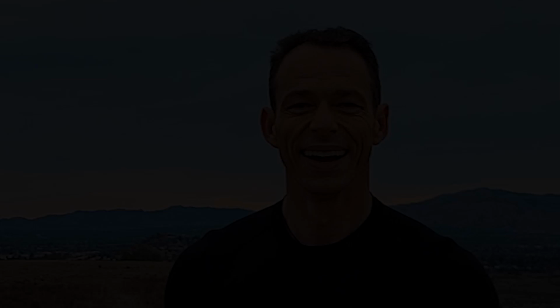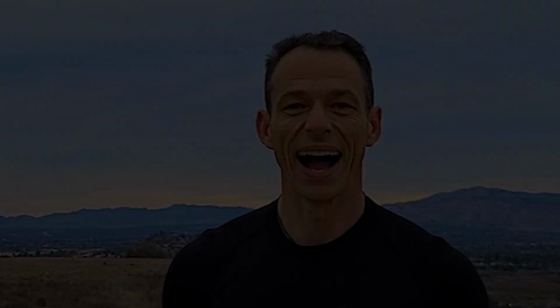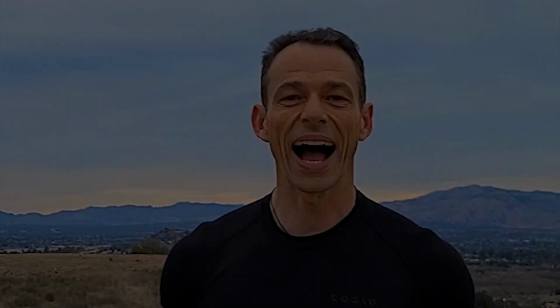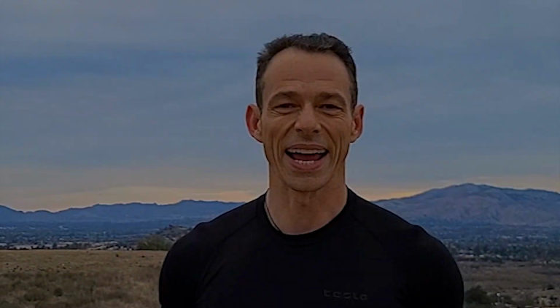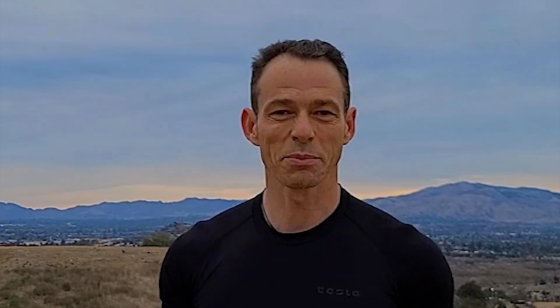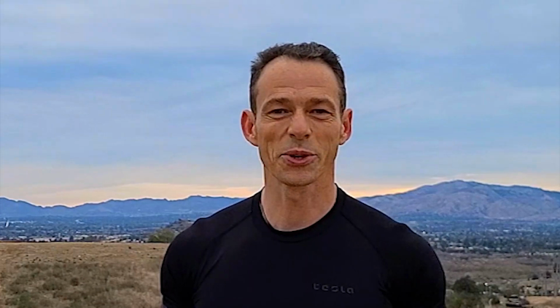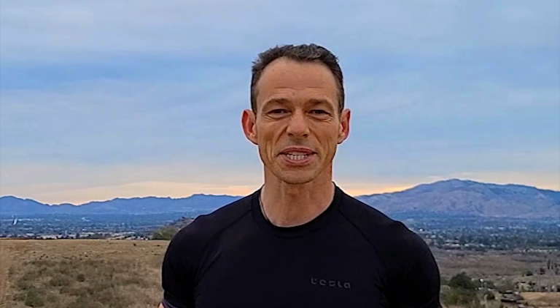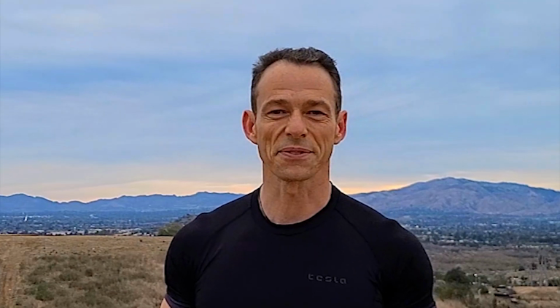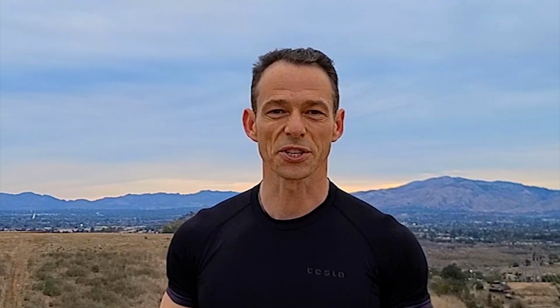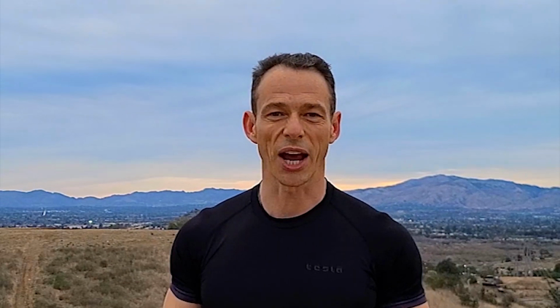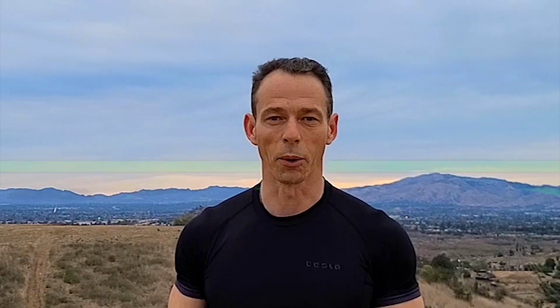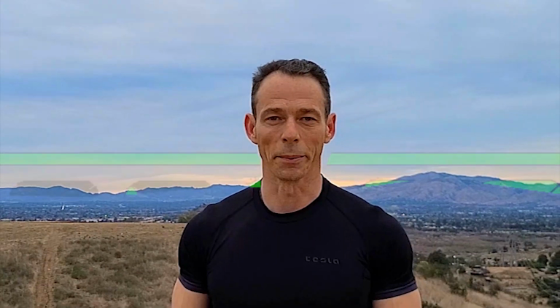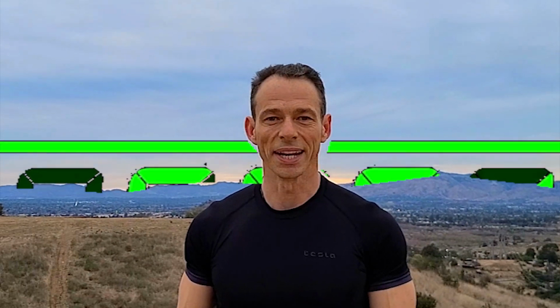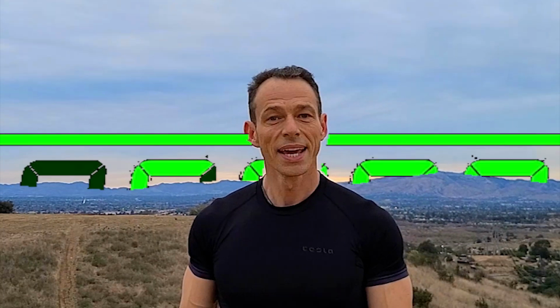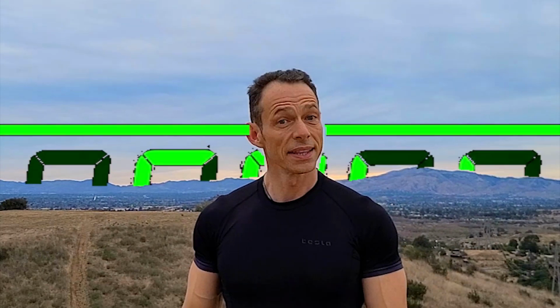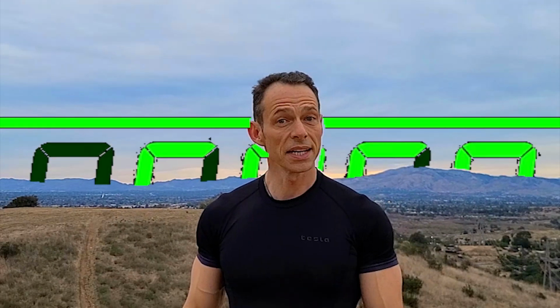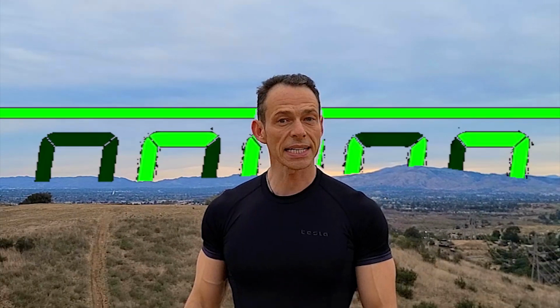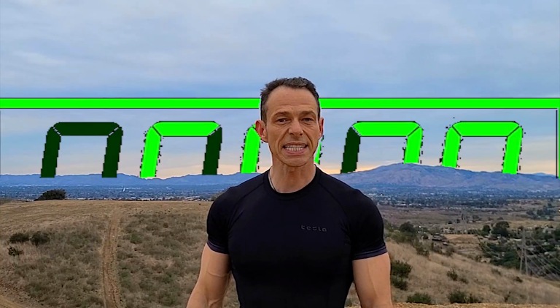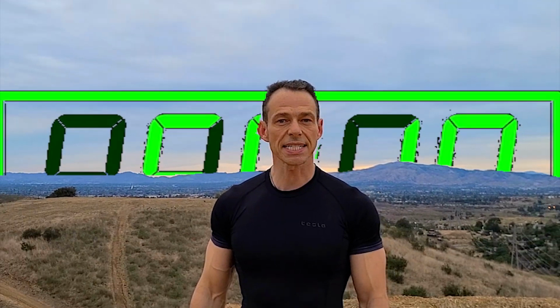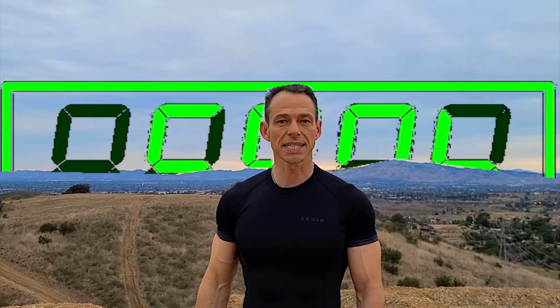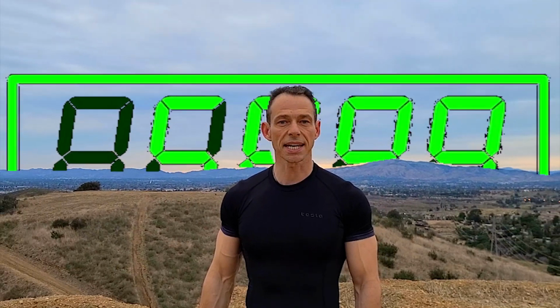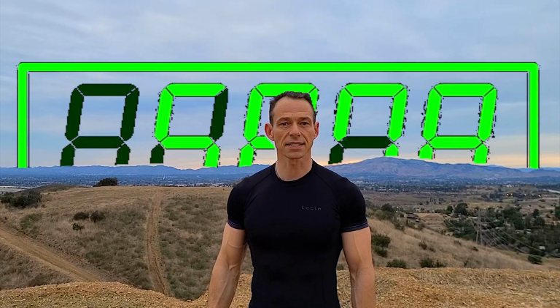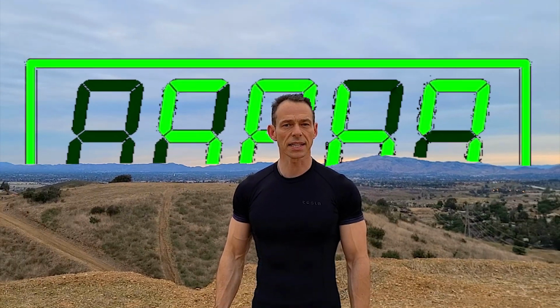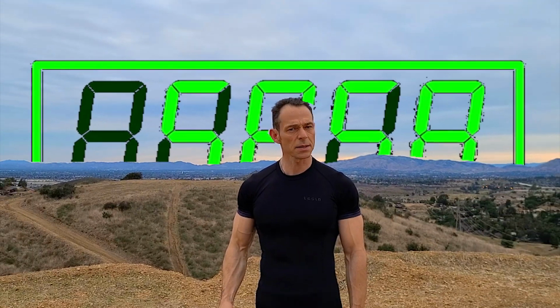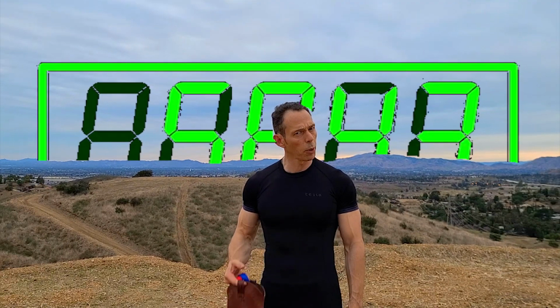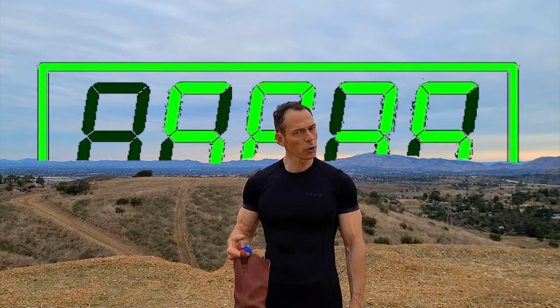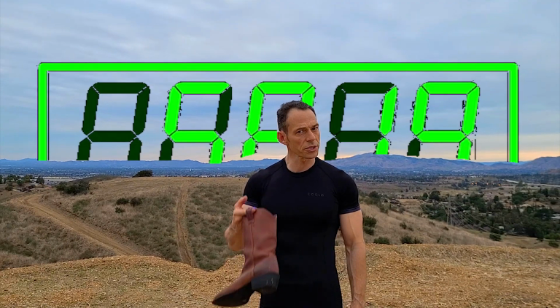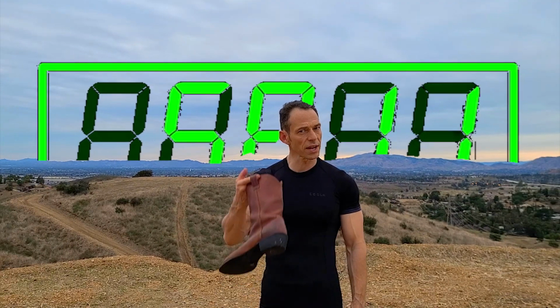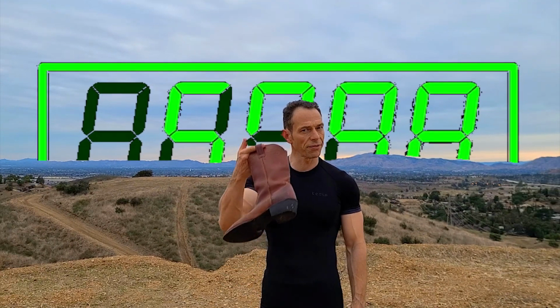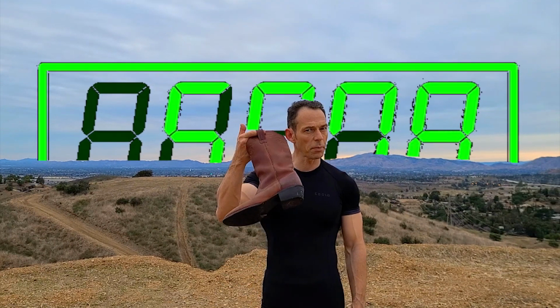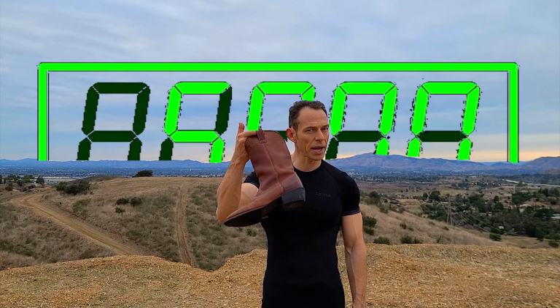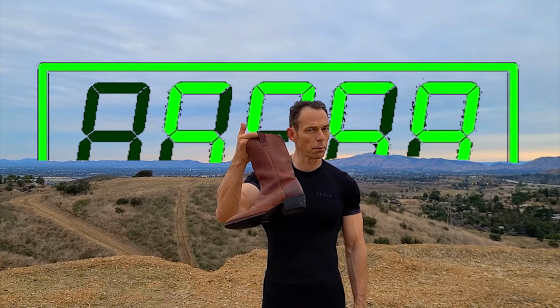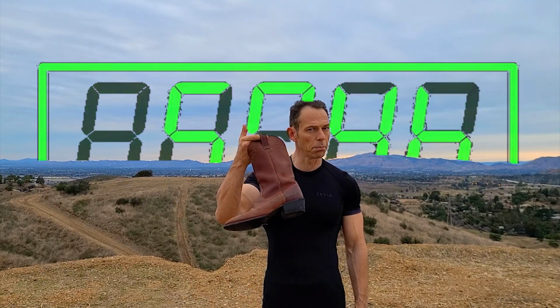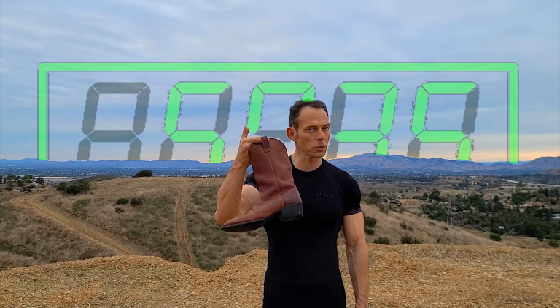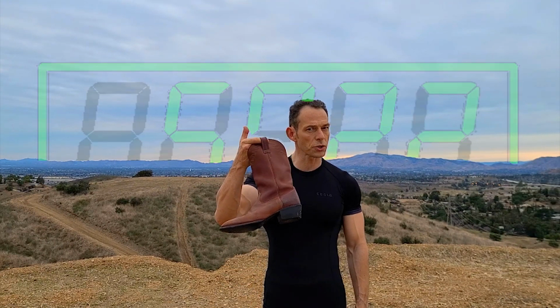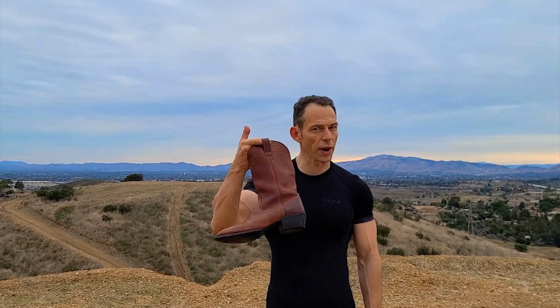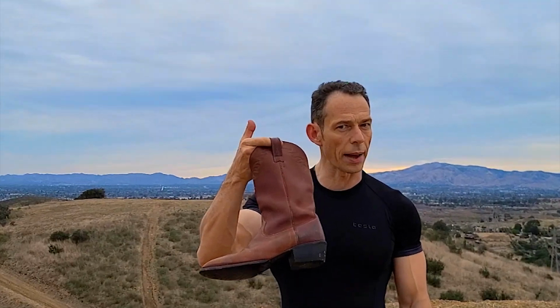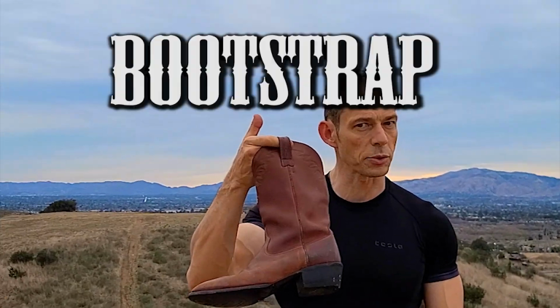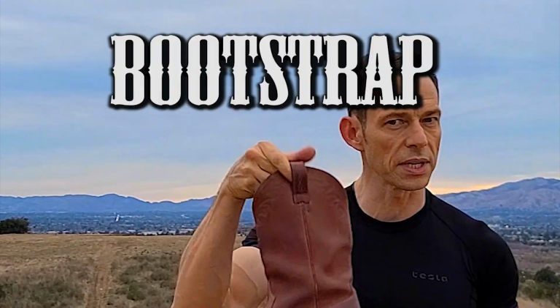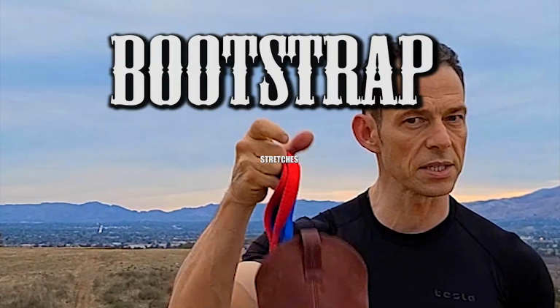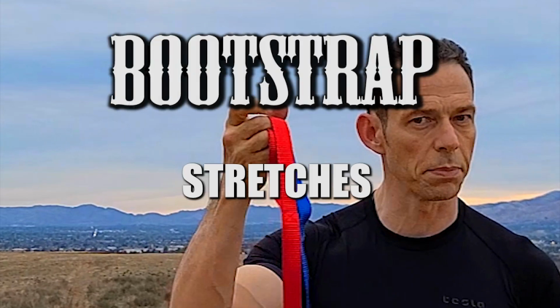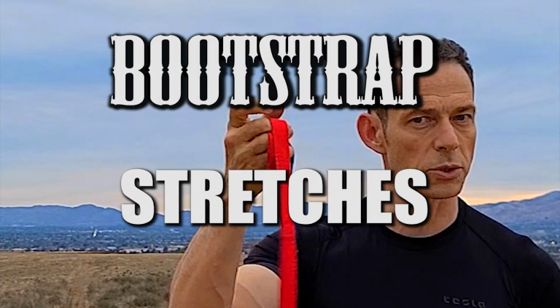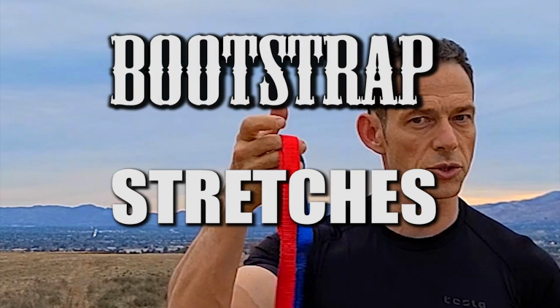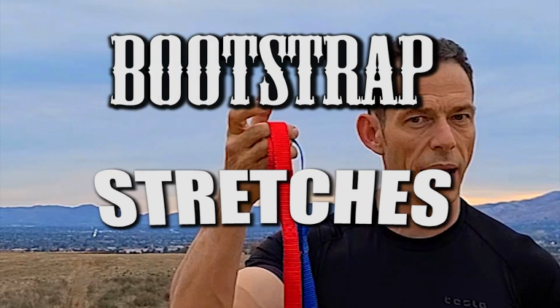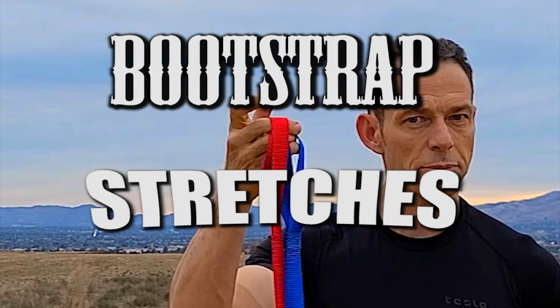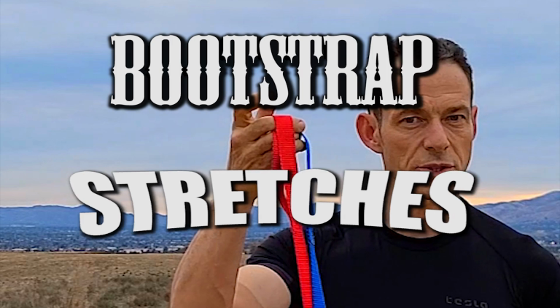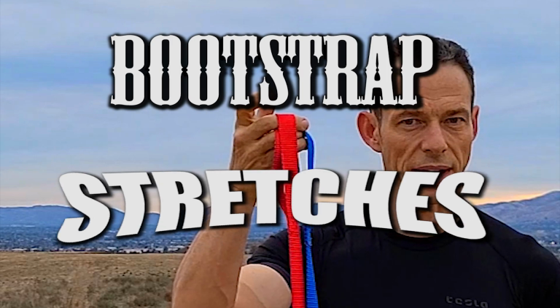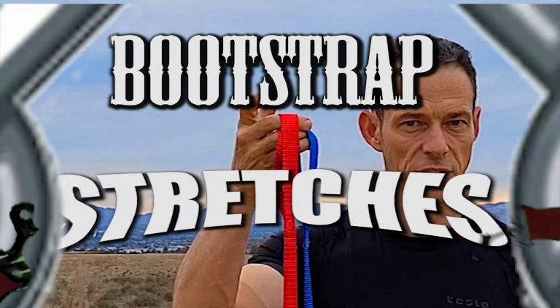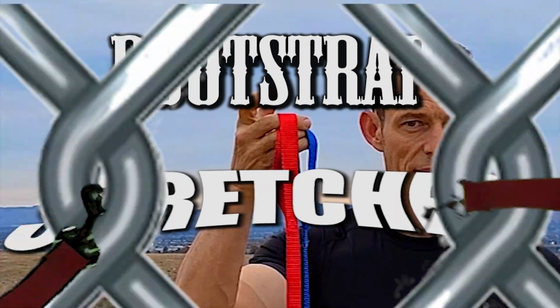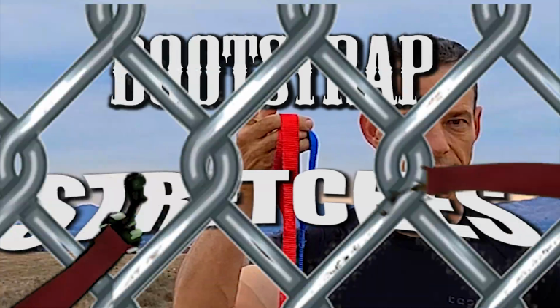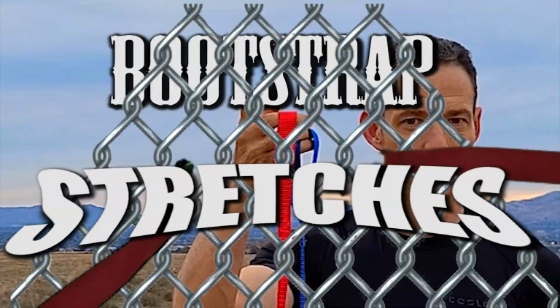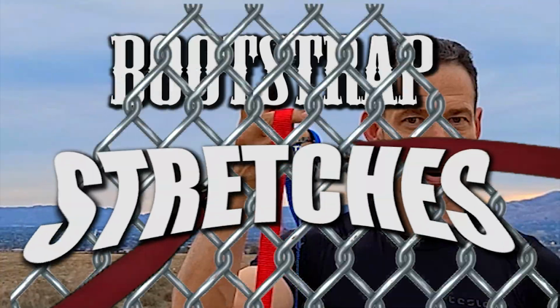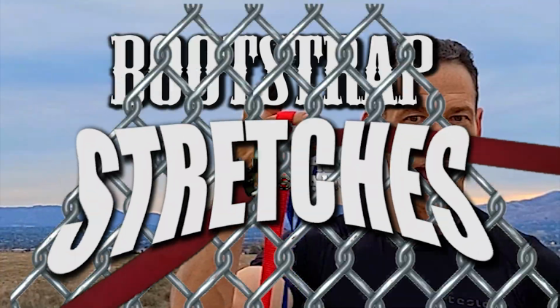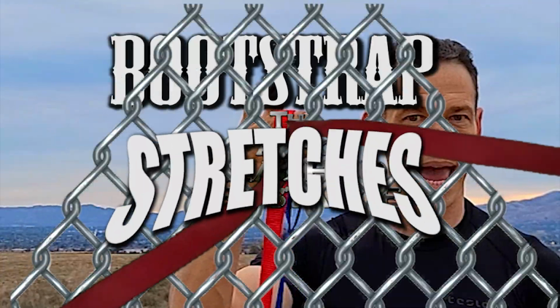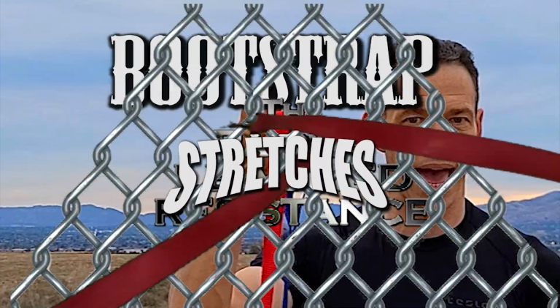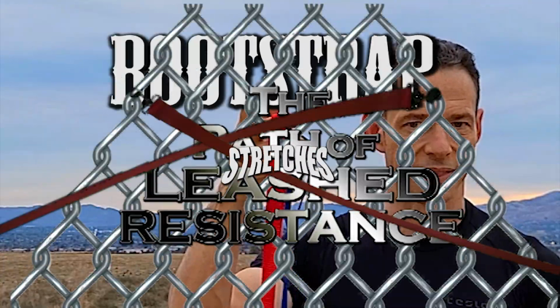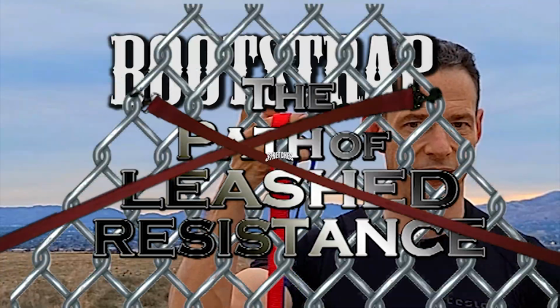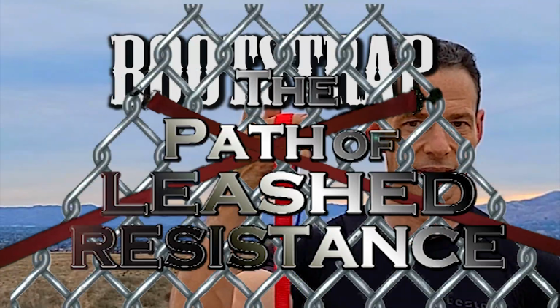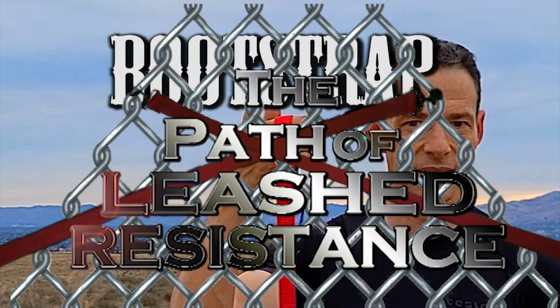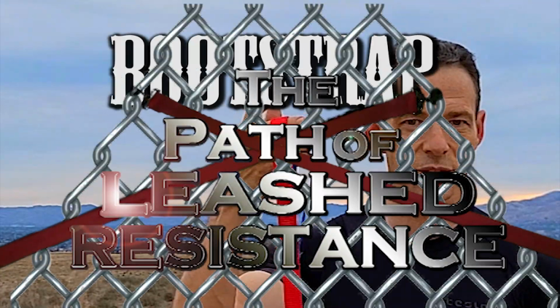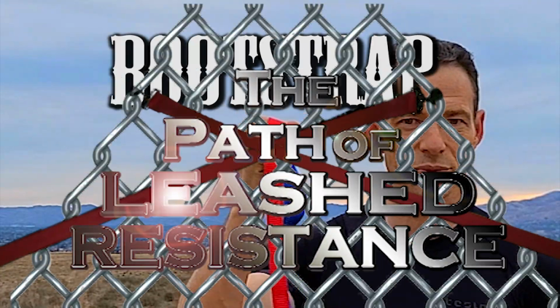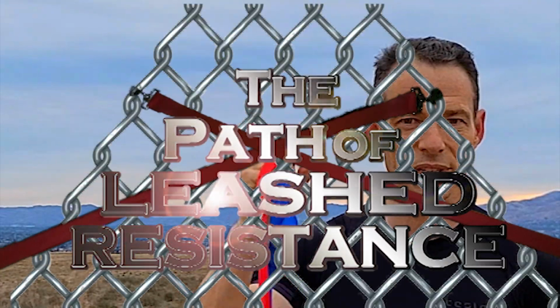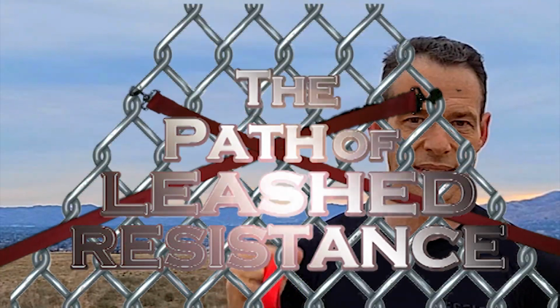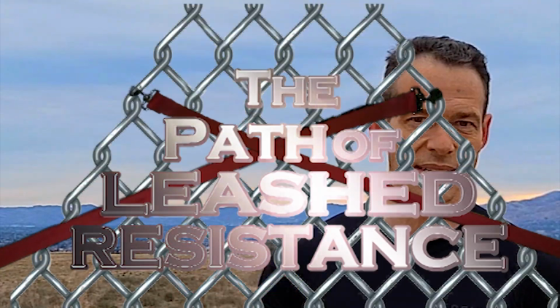Hi, I'm Christopher Showerman. In the next 60 seconds, let's pull yourself up by your bootstraps for these bootstrap stretches on the path of your leash resistance.